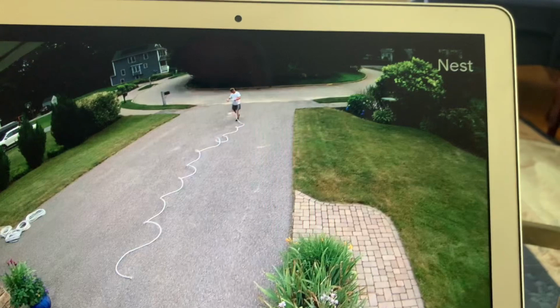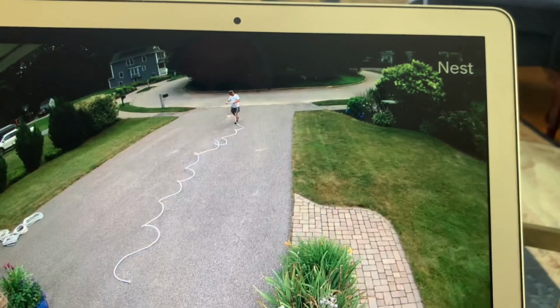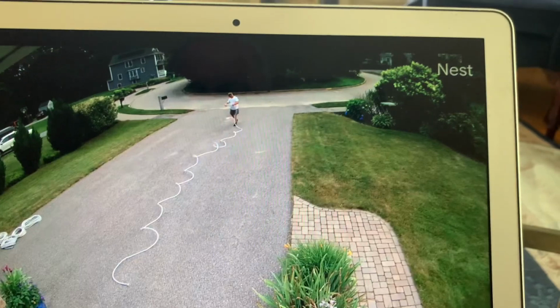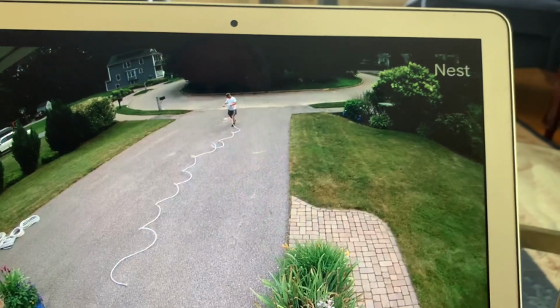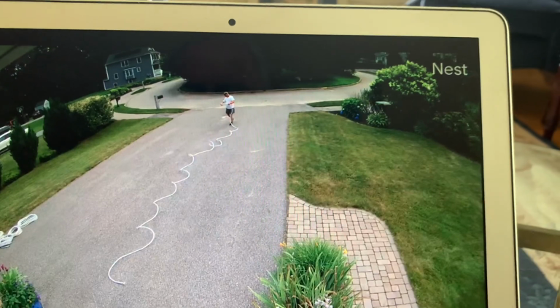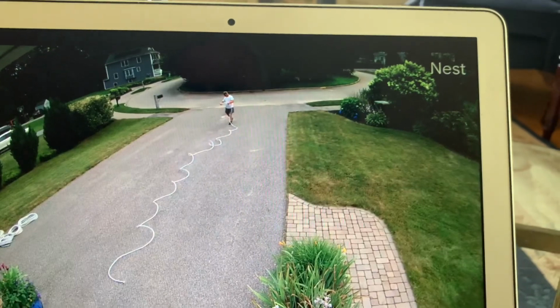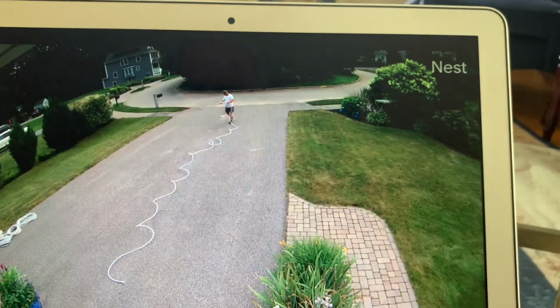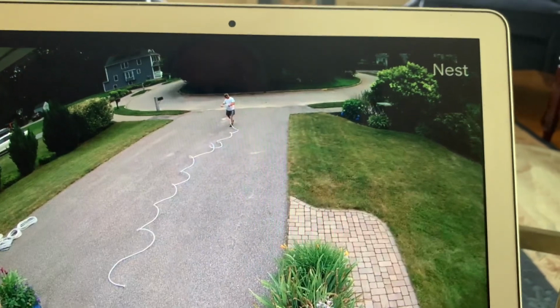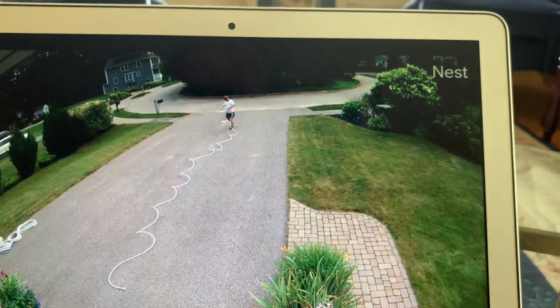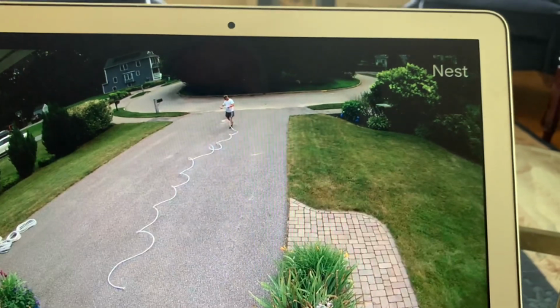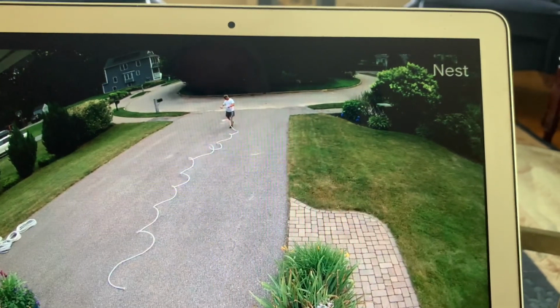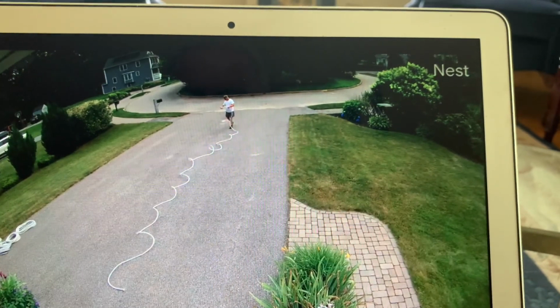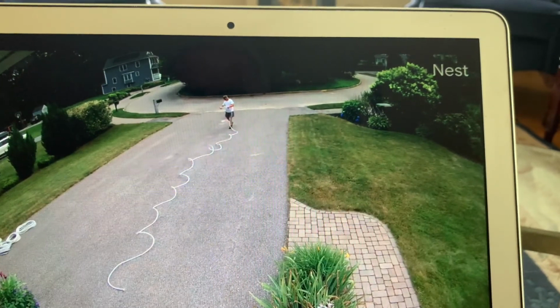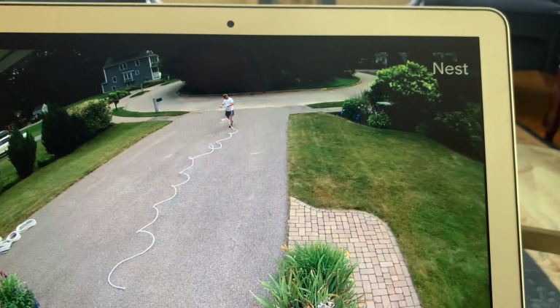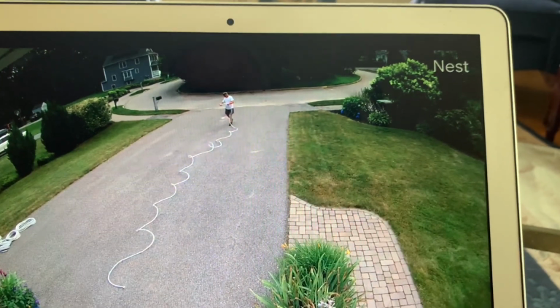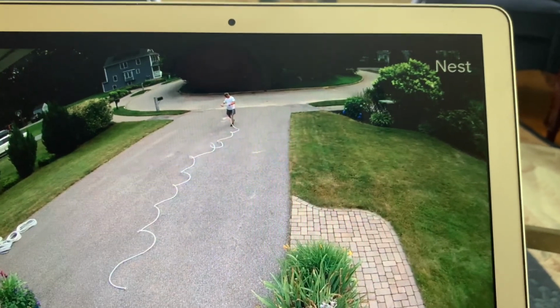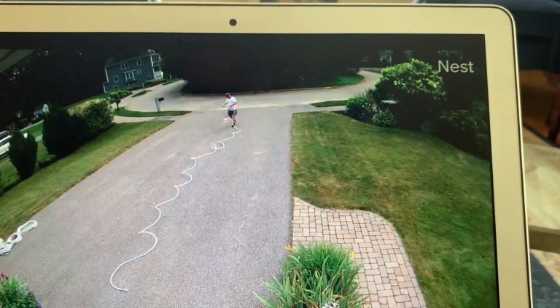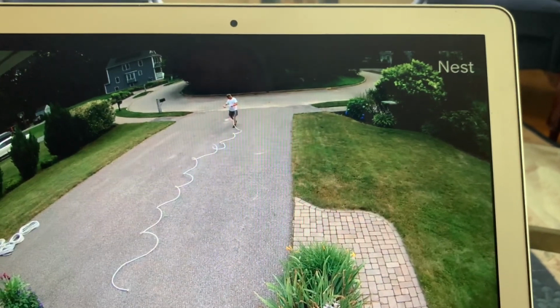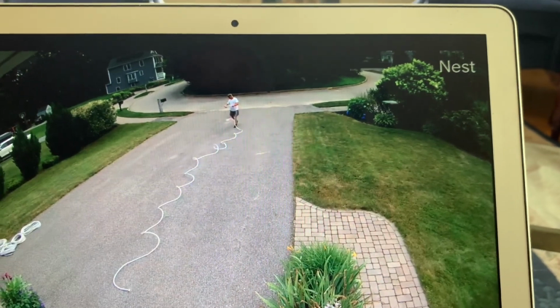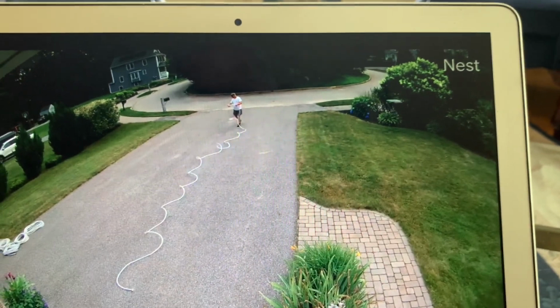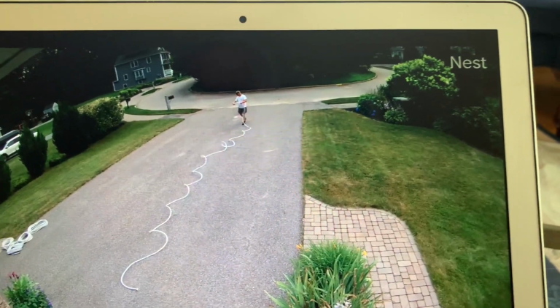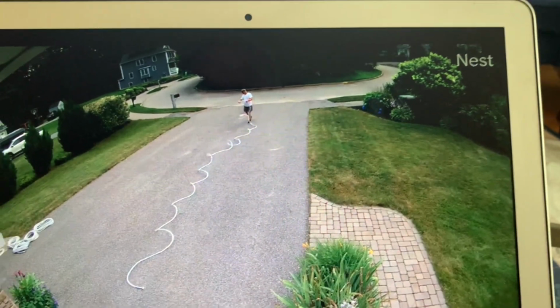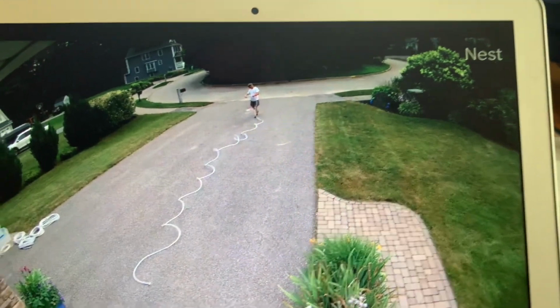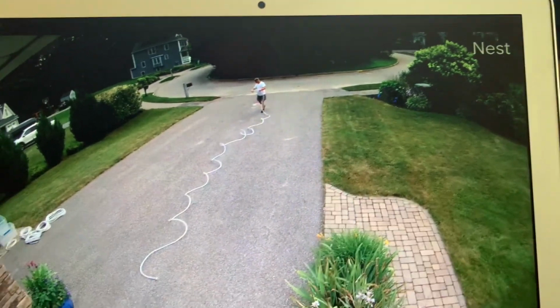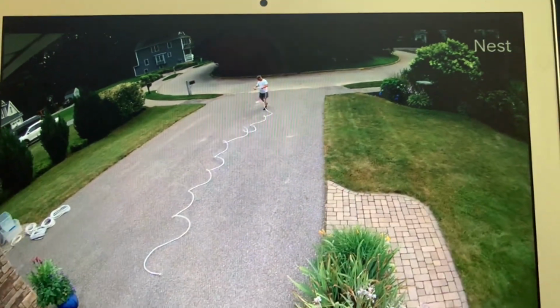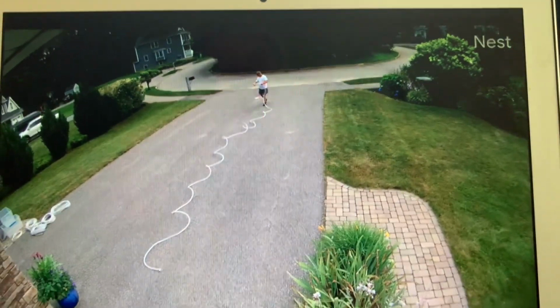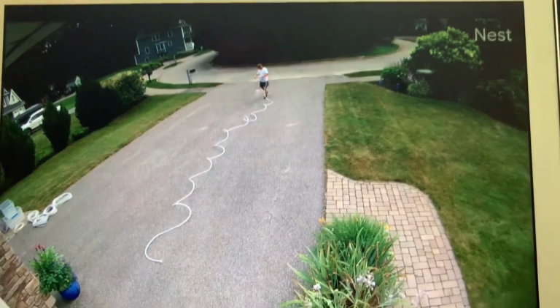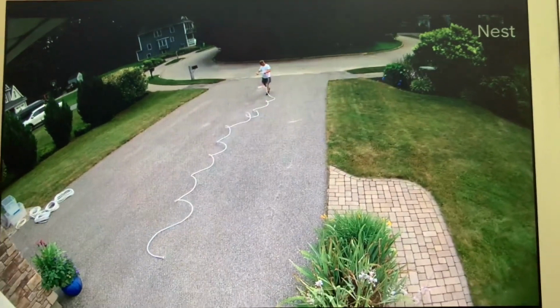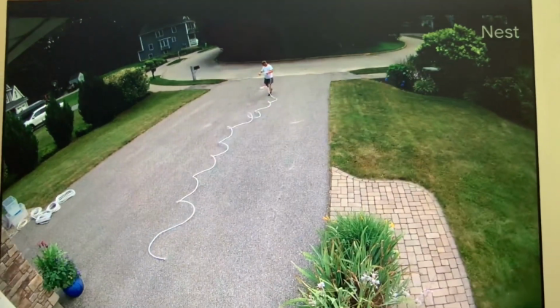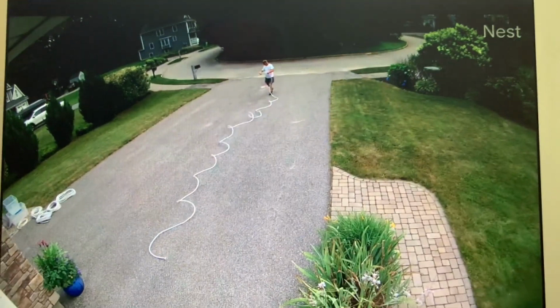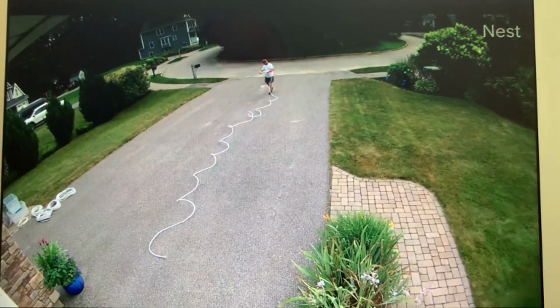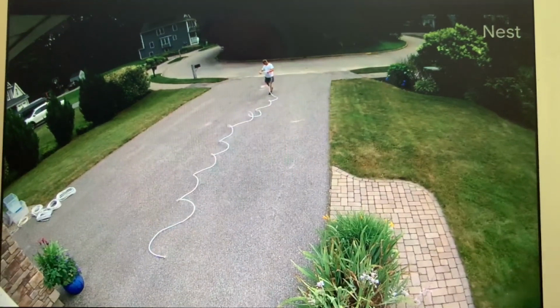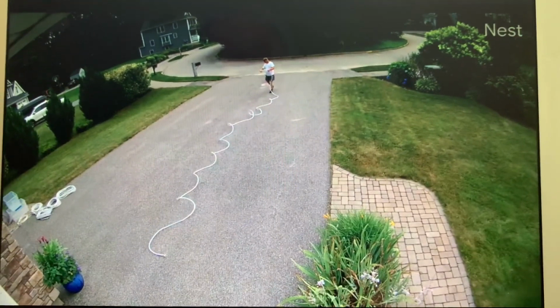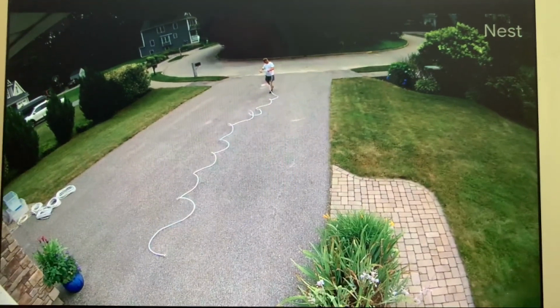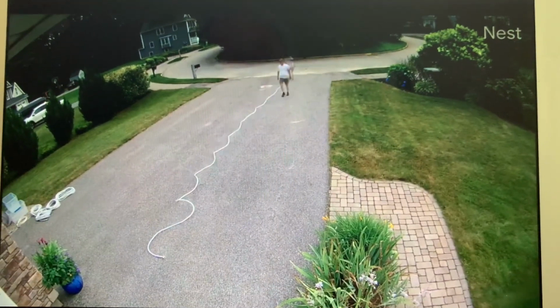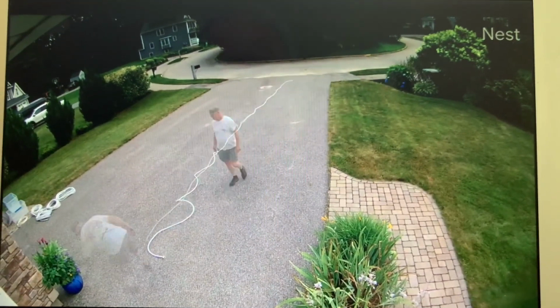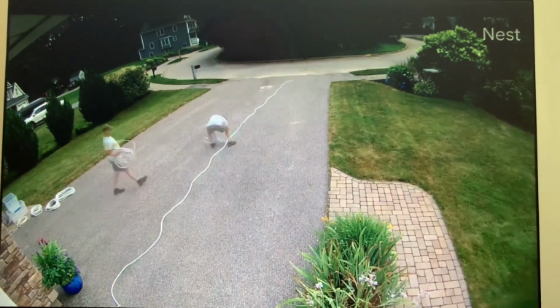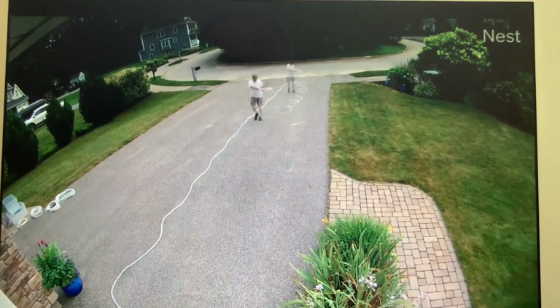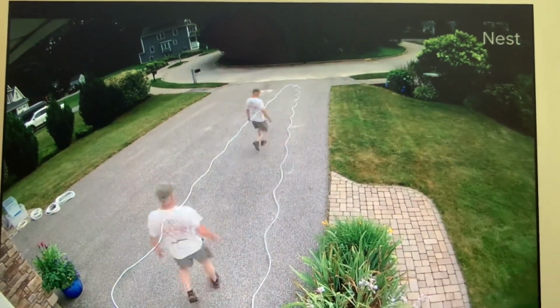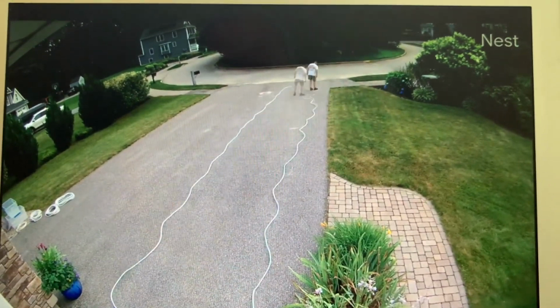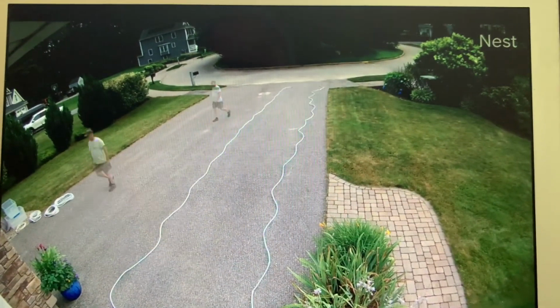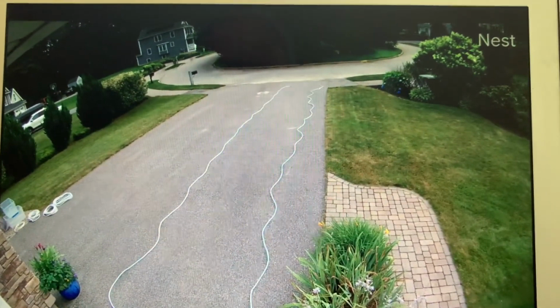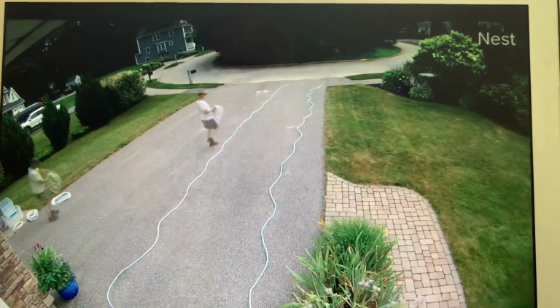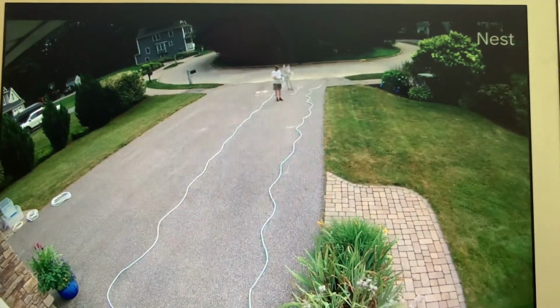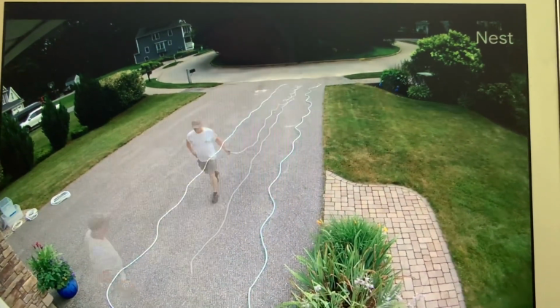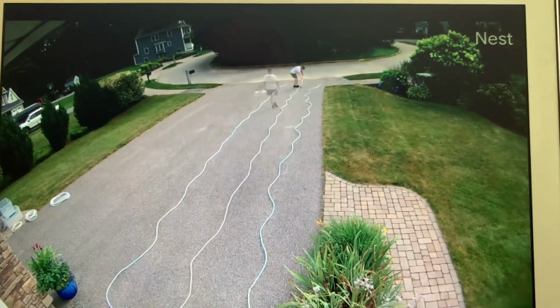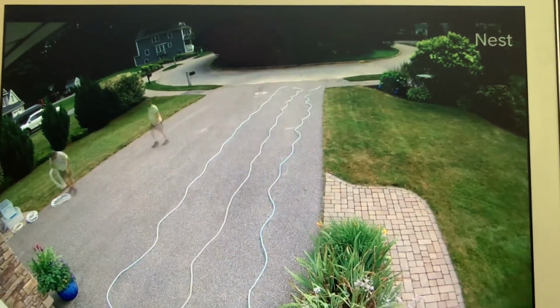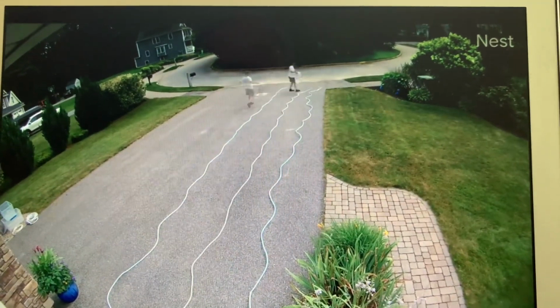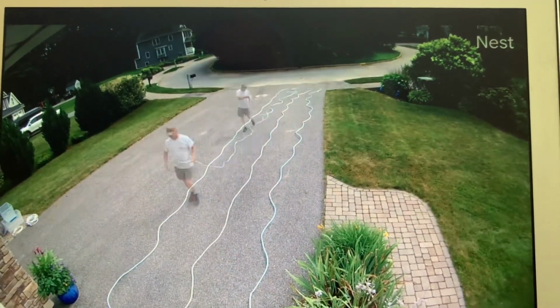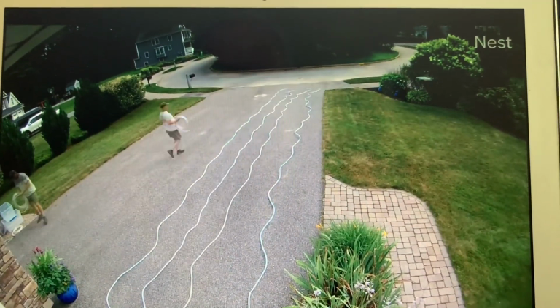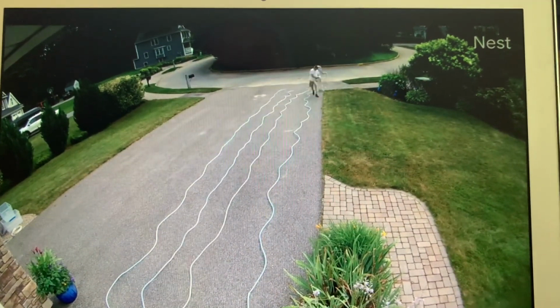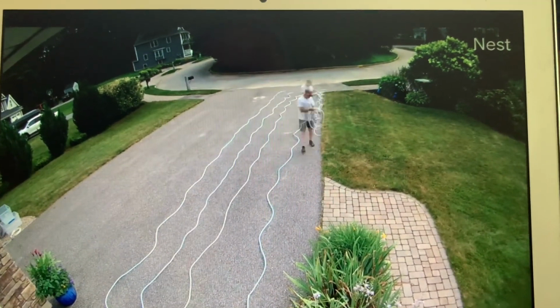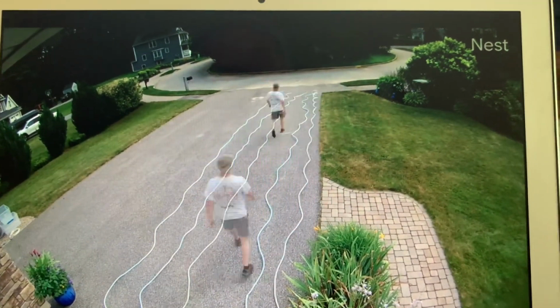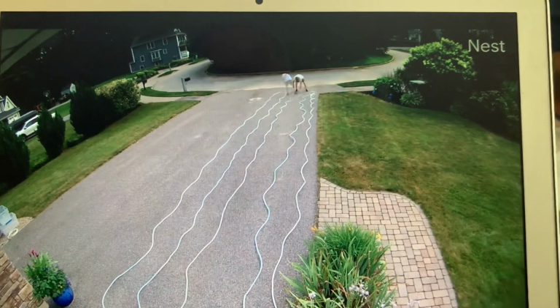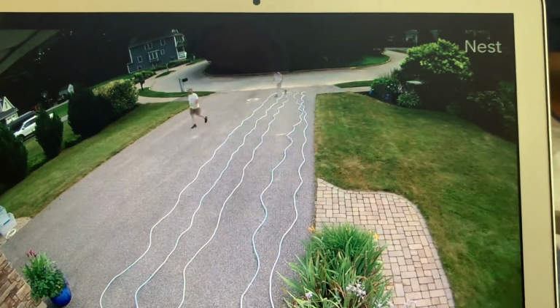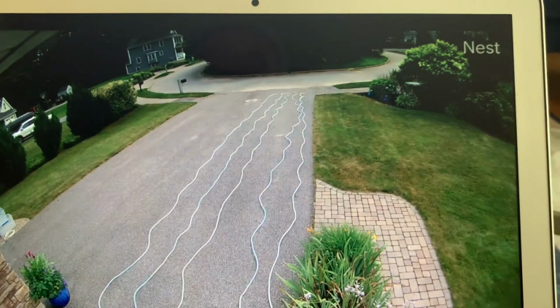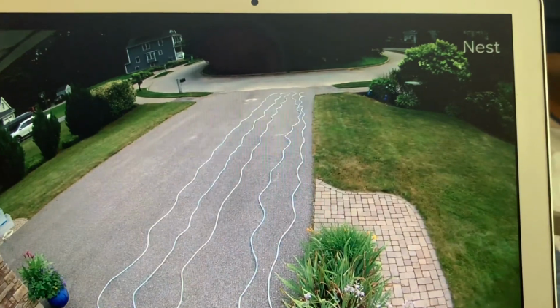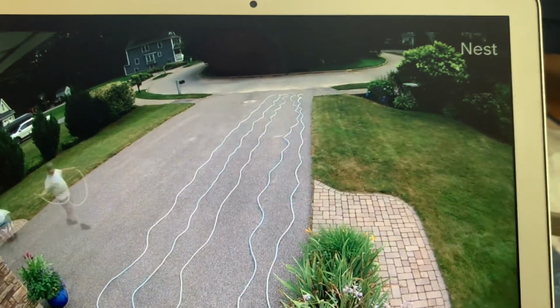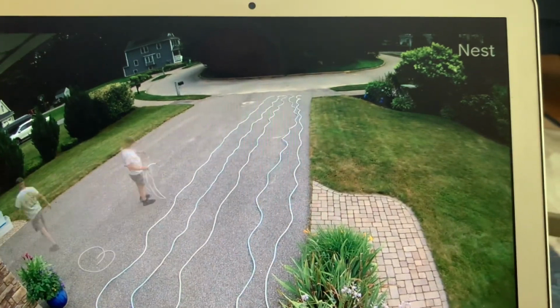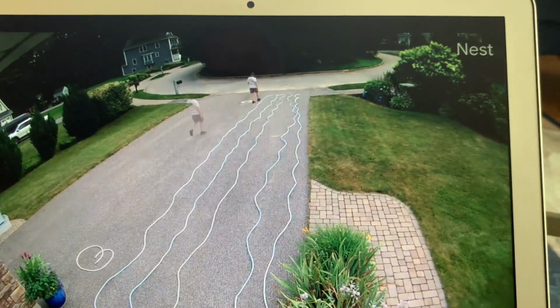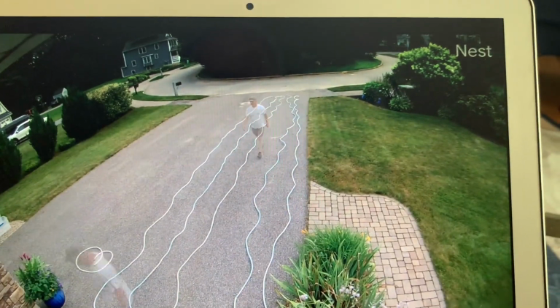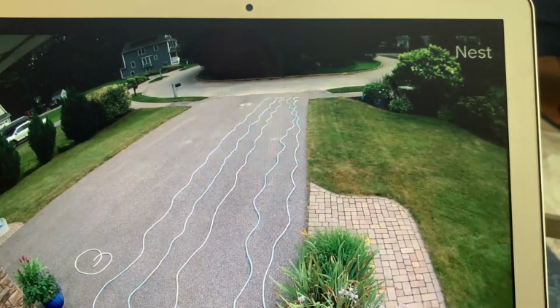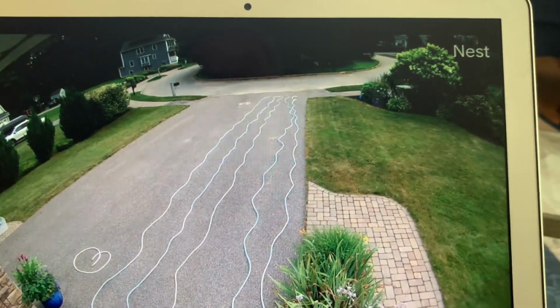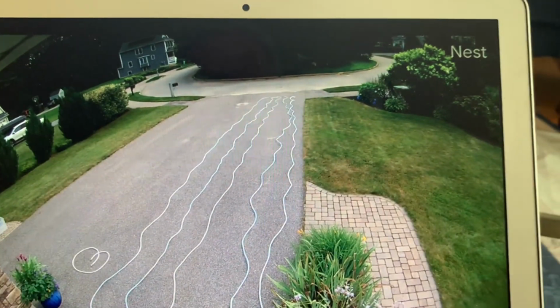This is how you sanitize the seltzer hoses. First, lay the hoses out in the driveway.